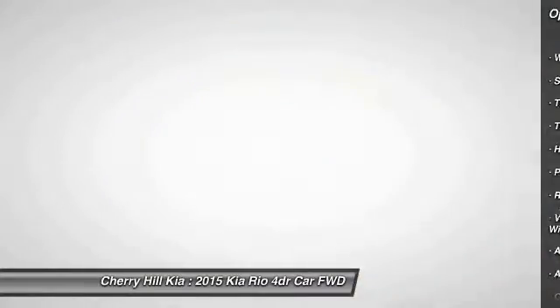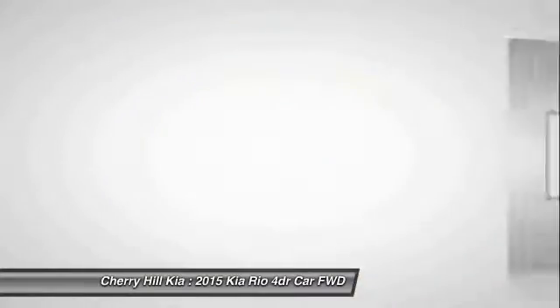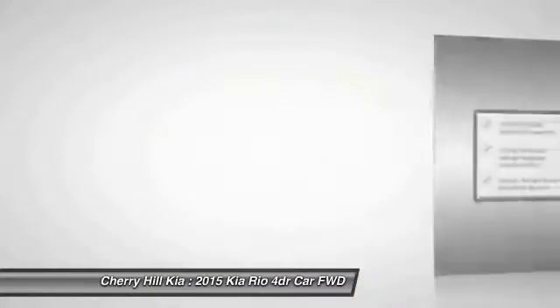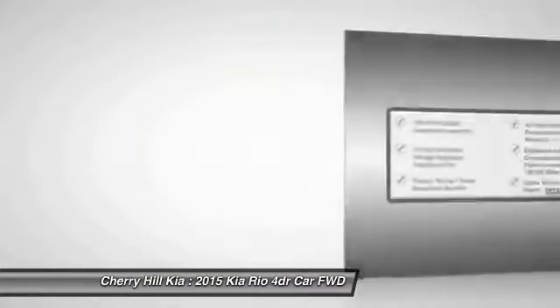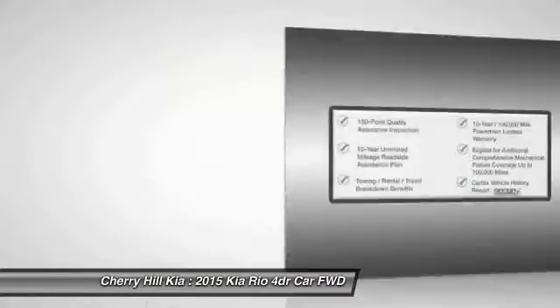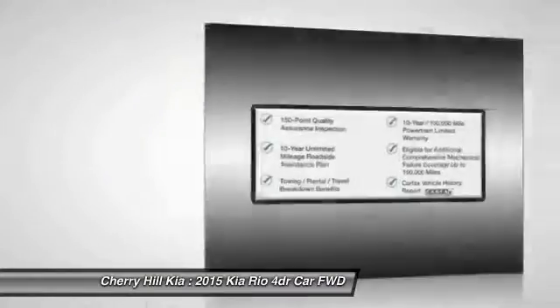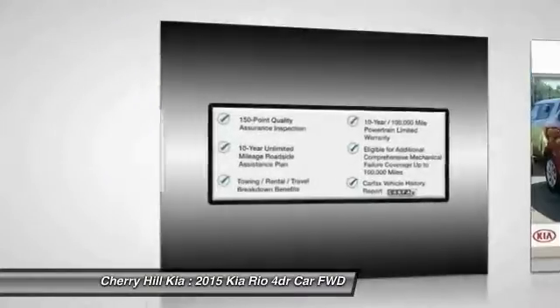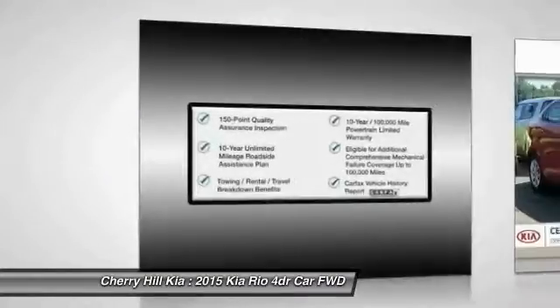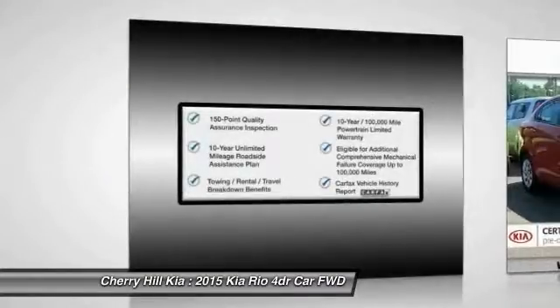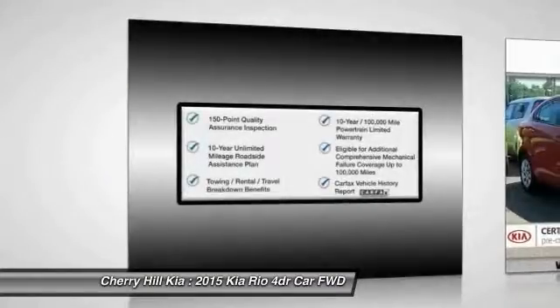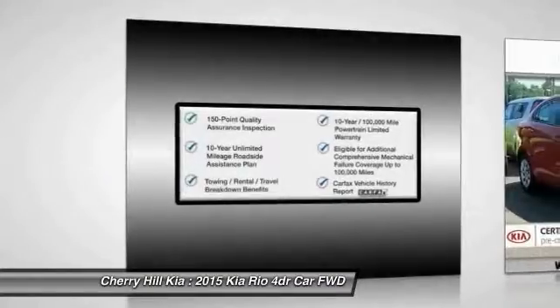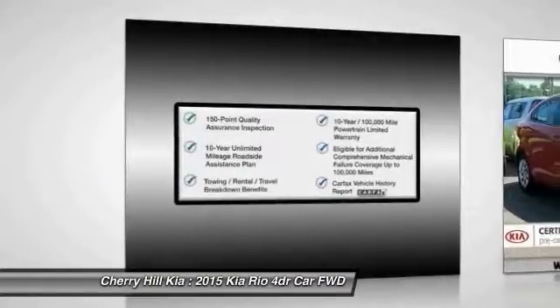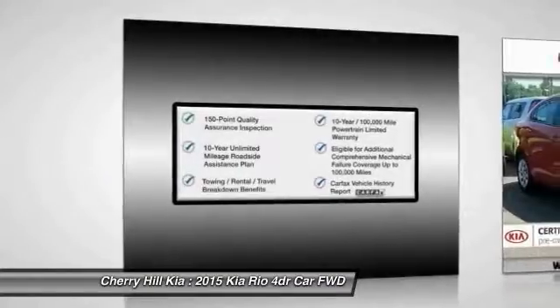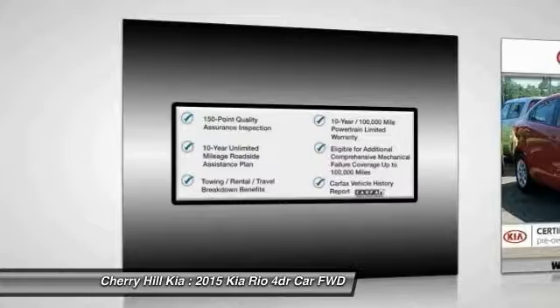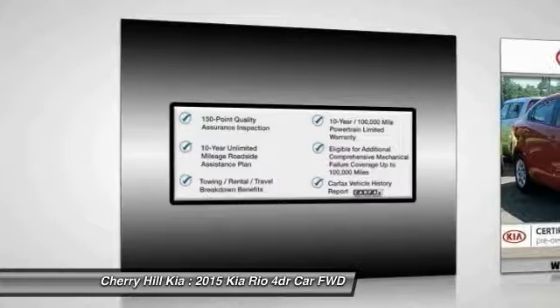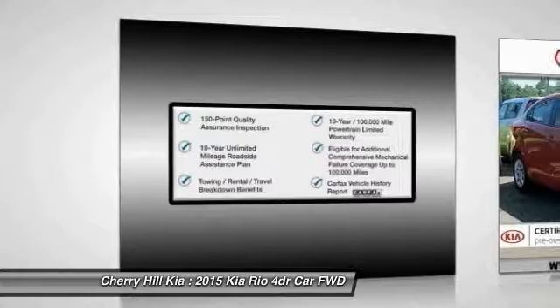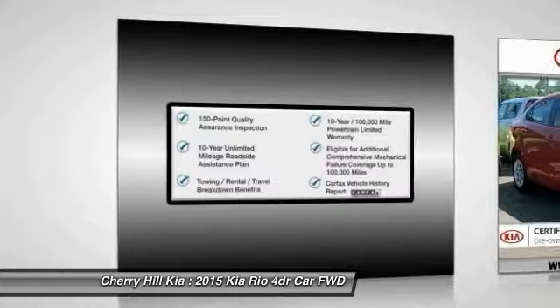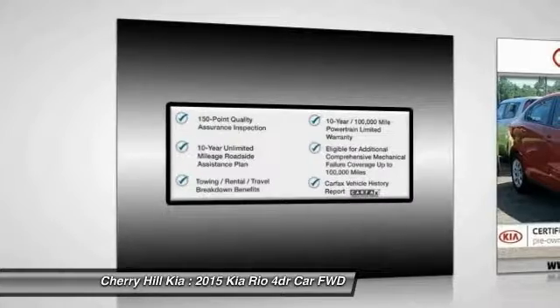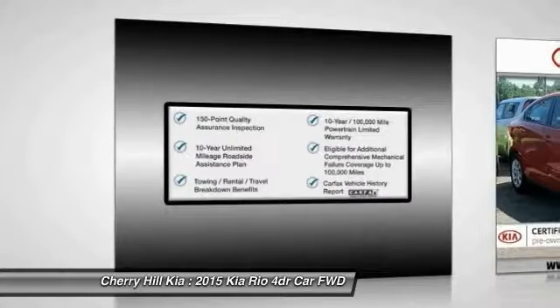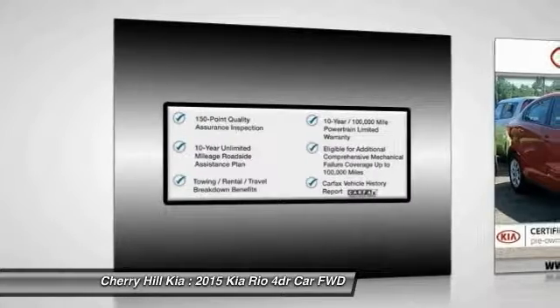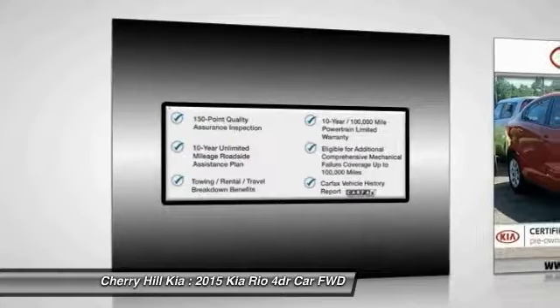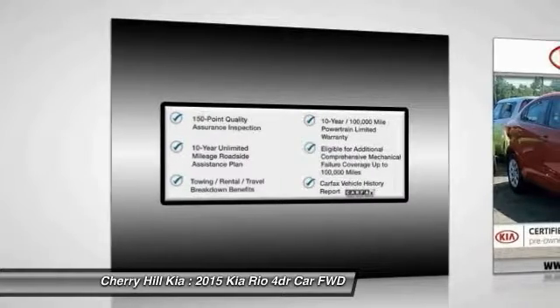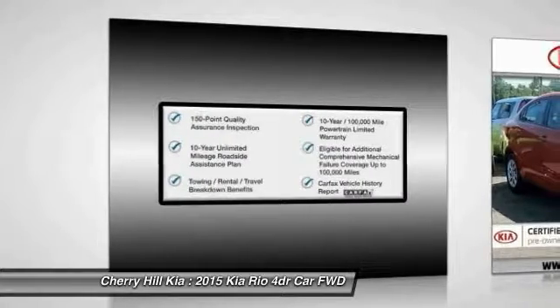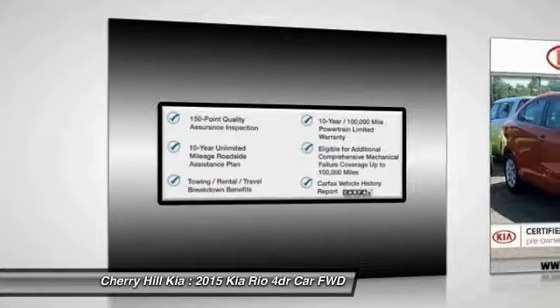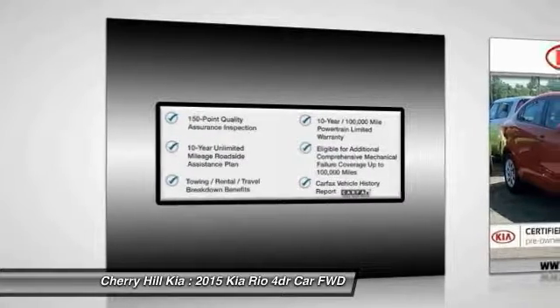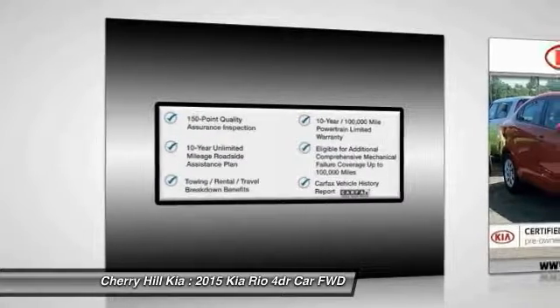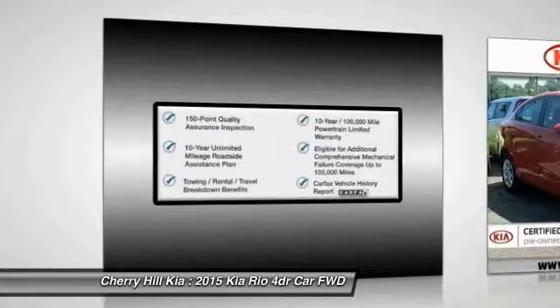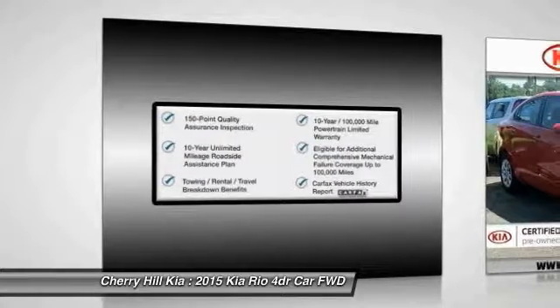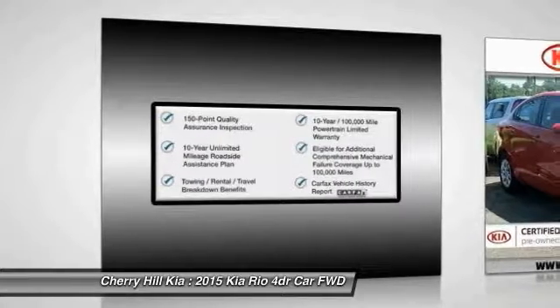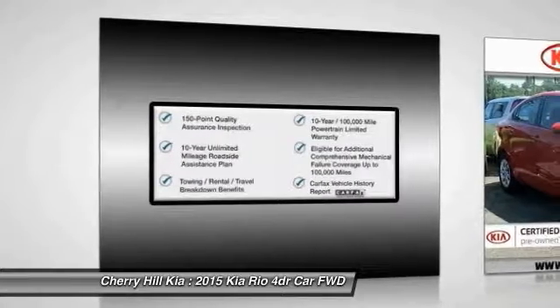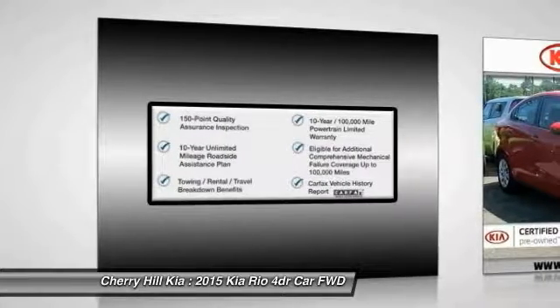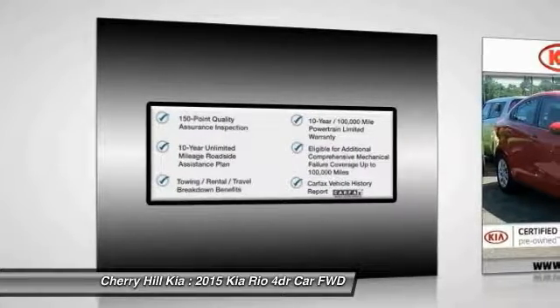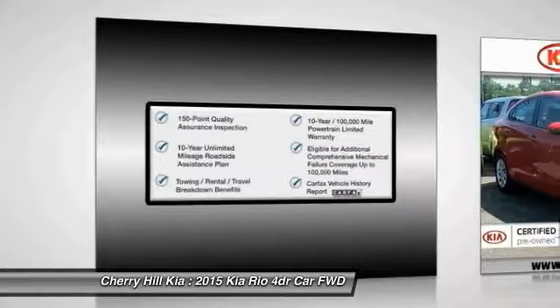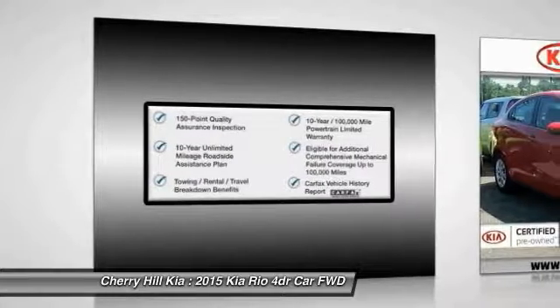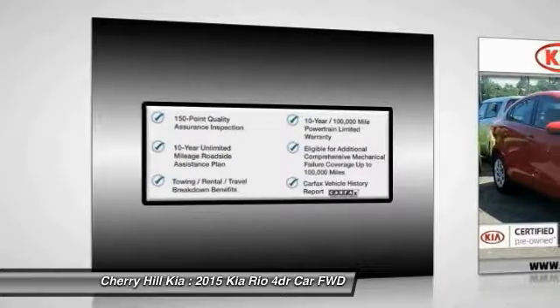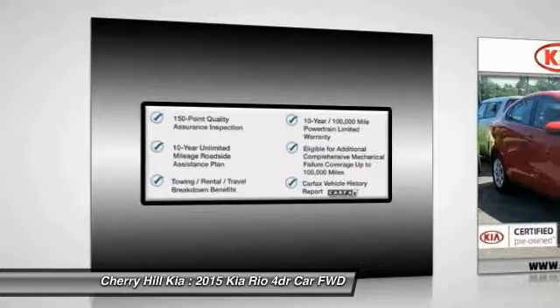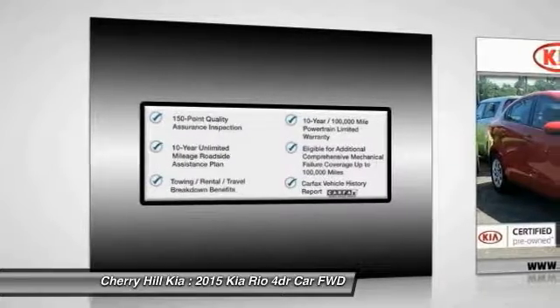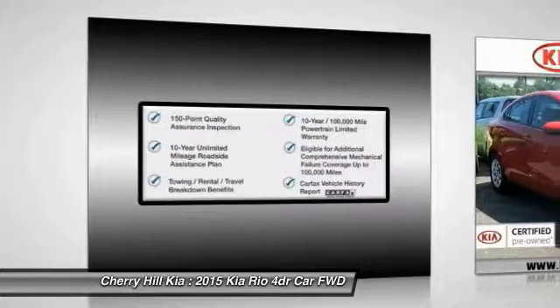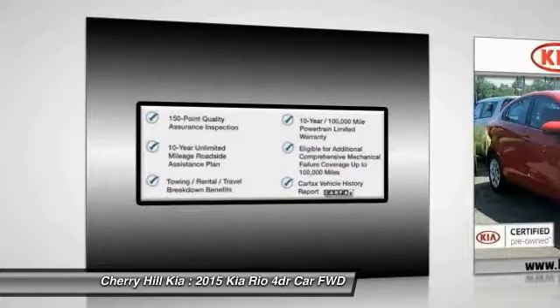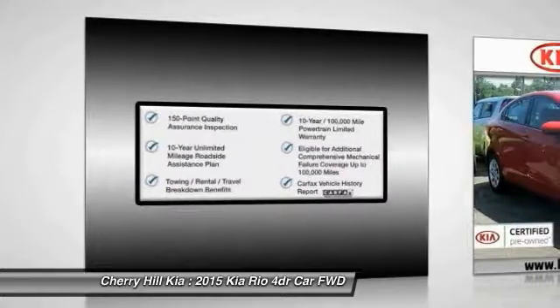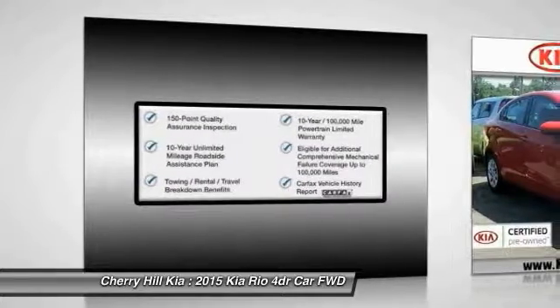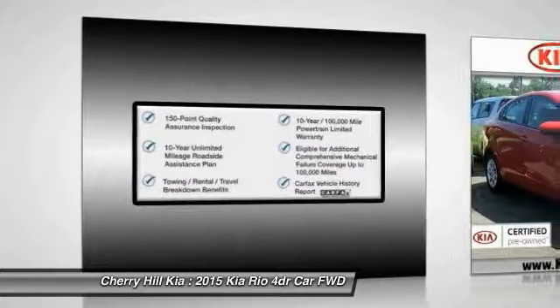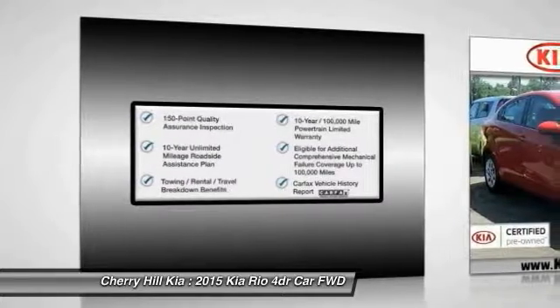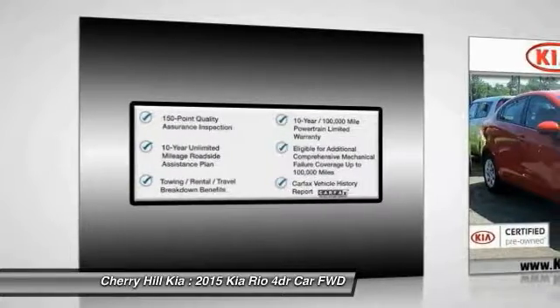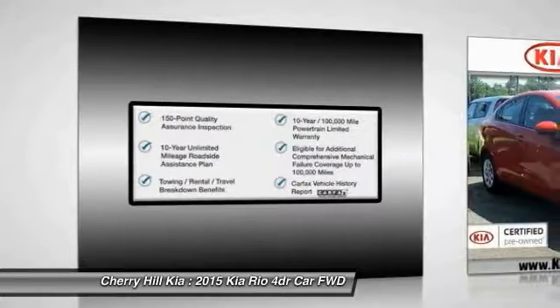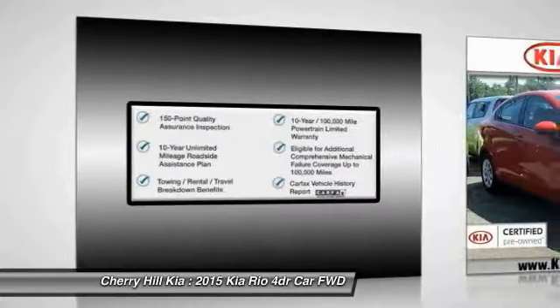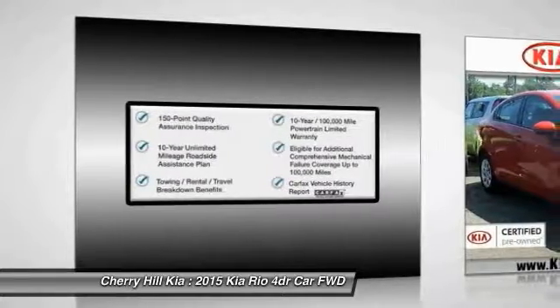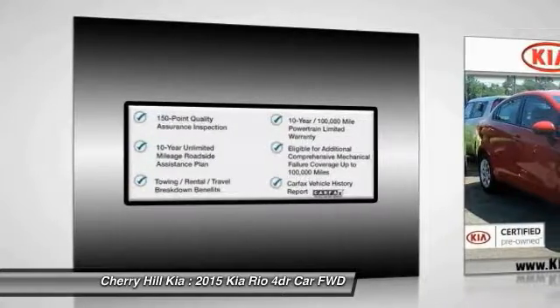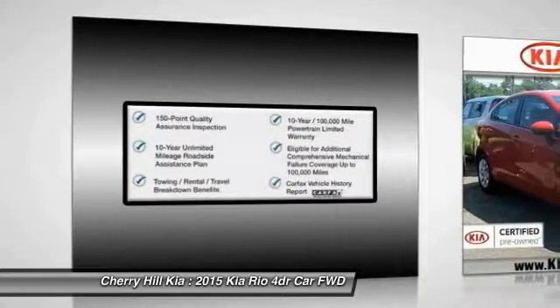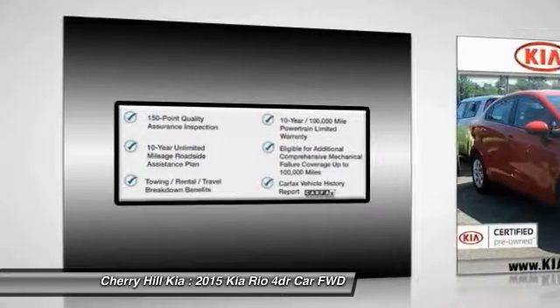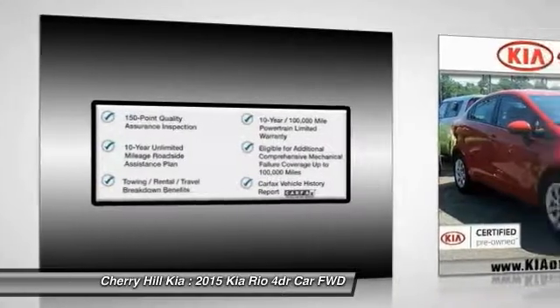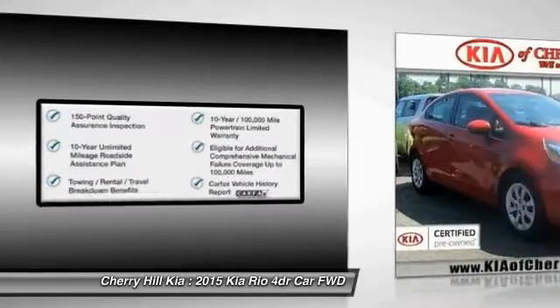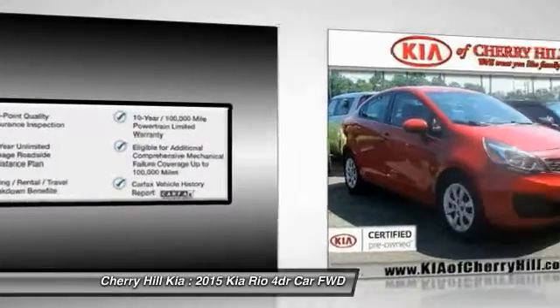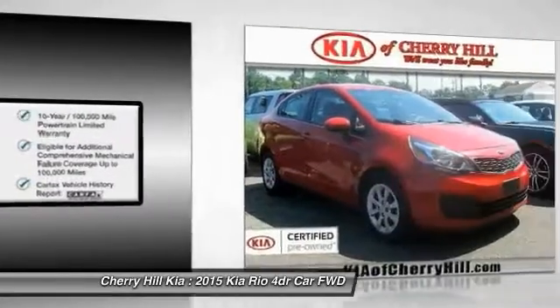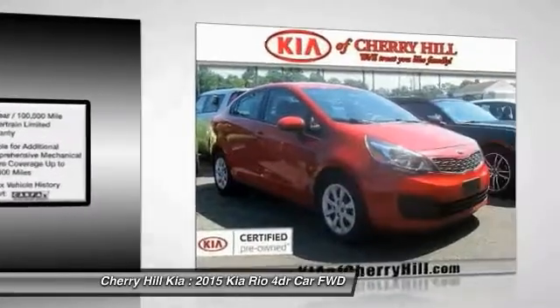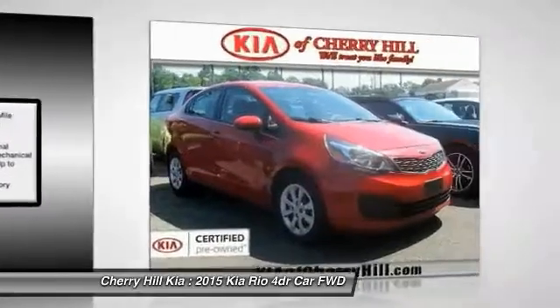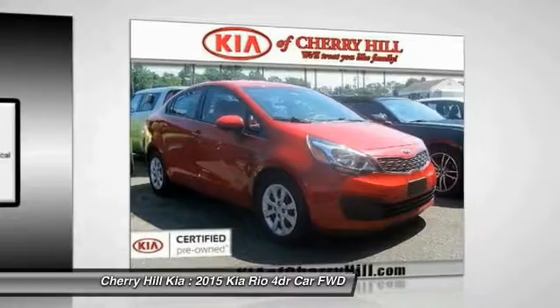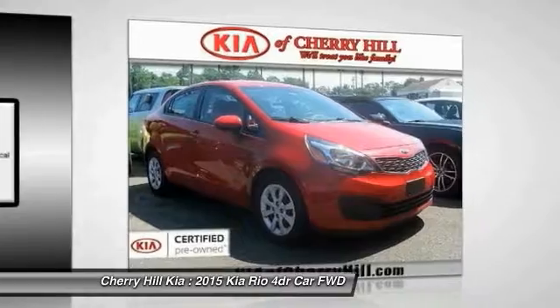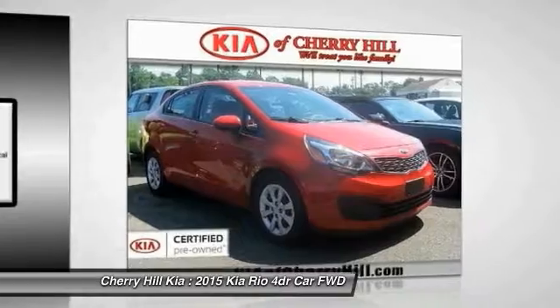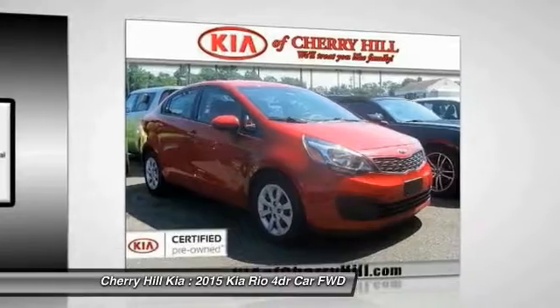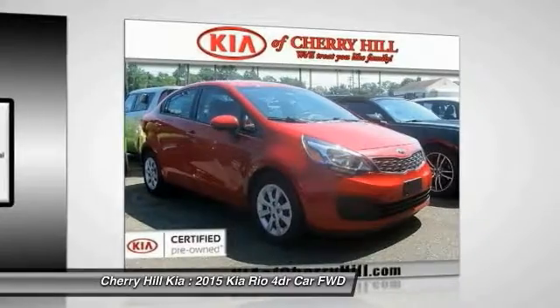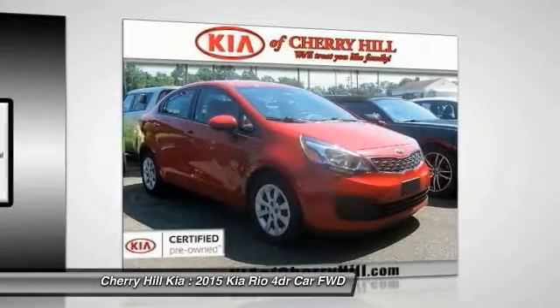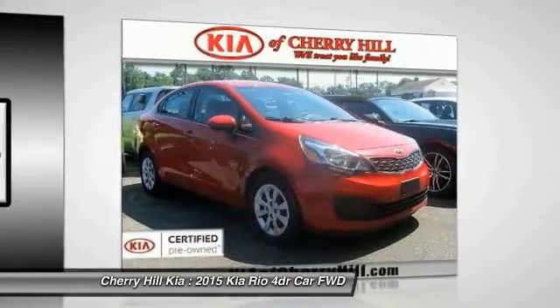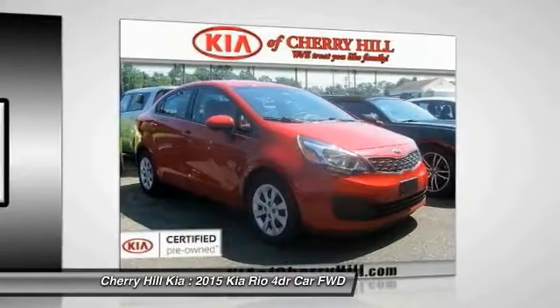Power steering, driver airbag, adjustable steering wheel, hard disk drive media storage, four-wheel disk brakes, and floor mats.